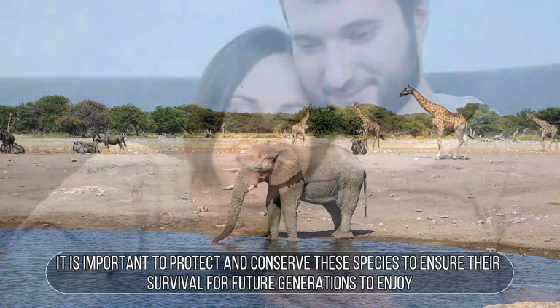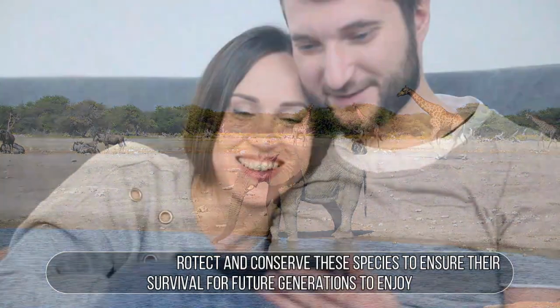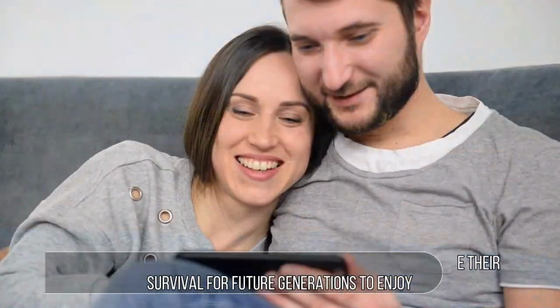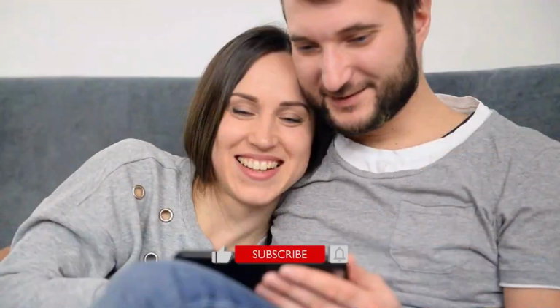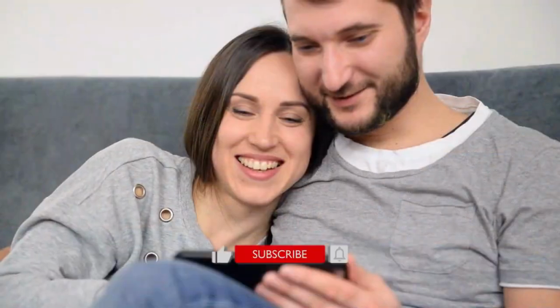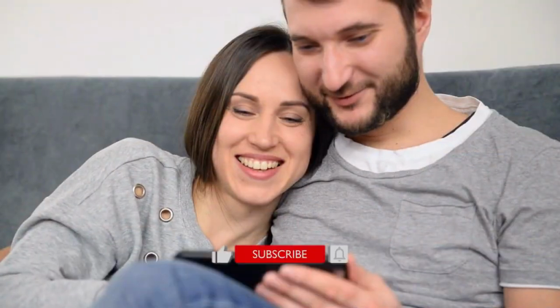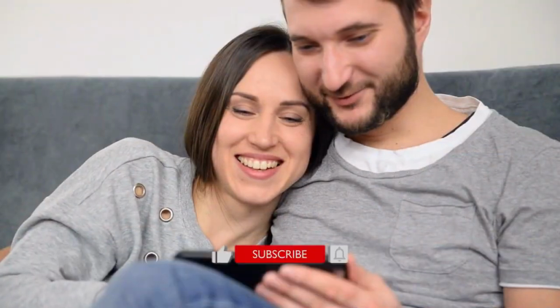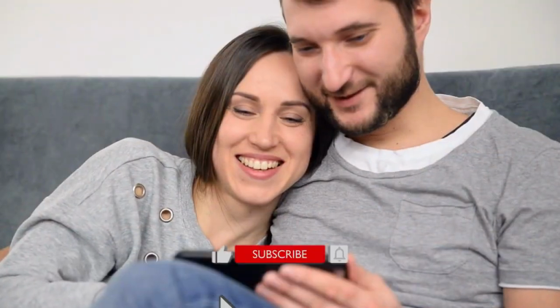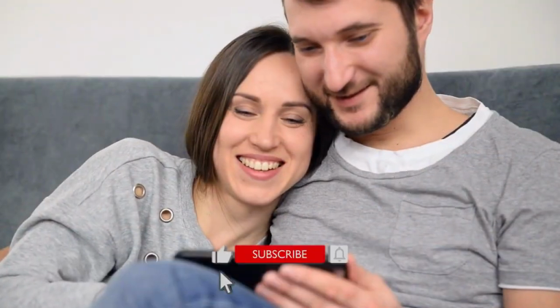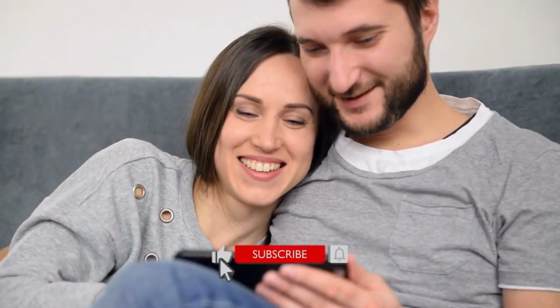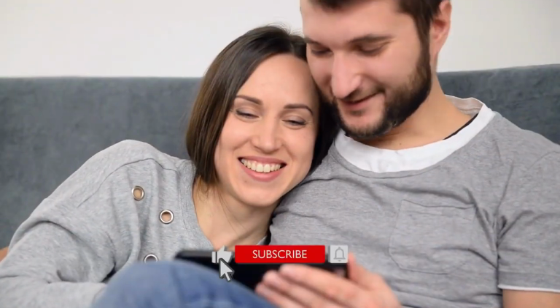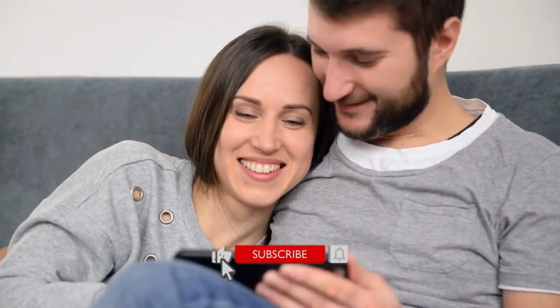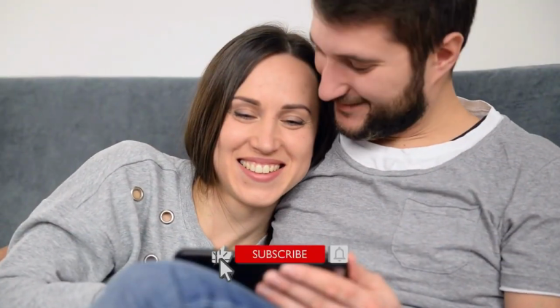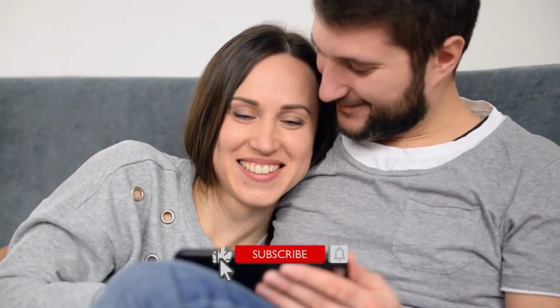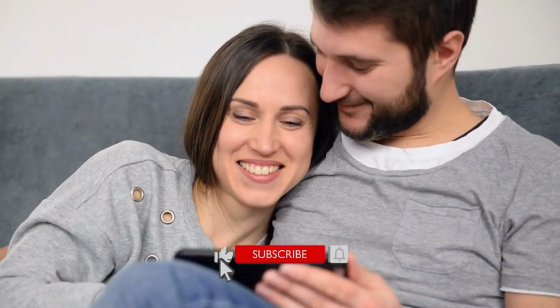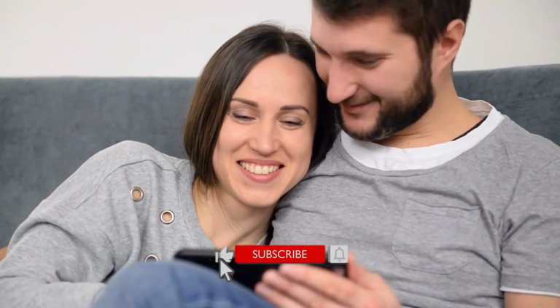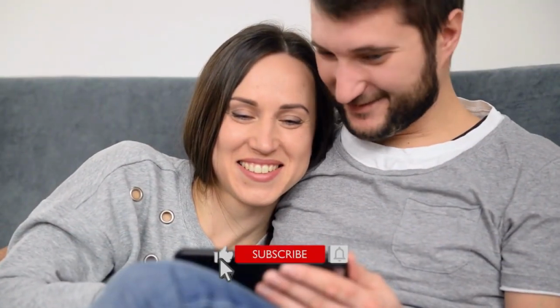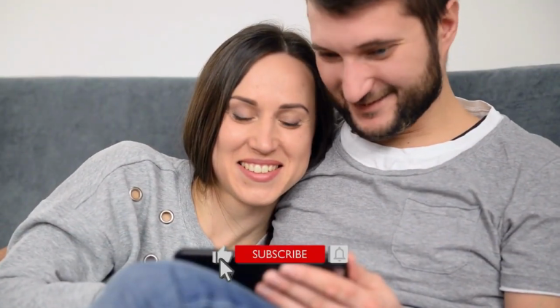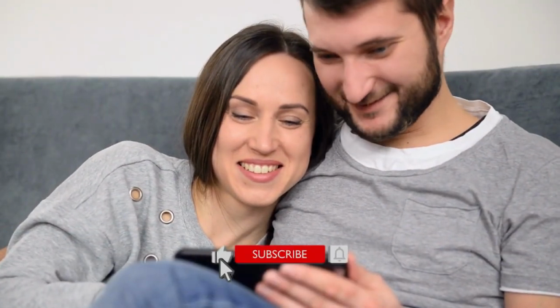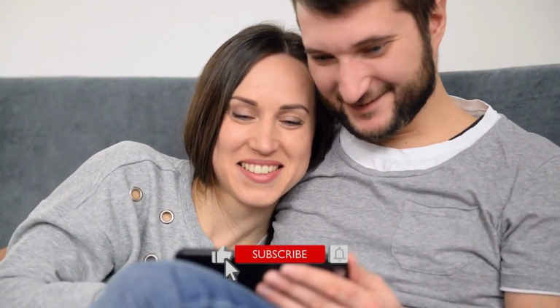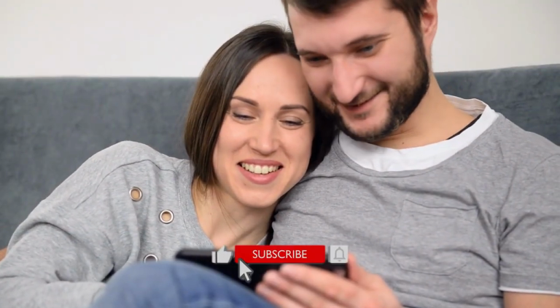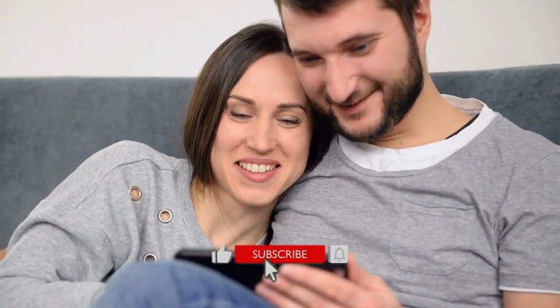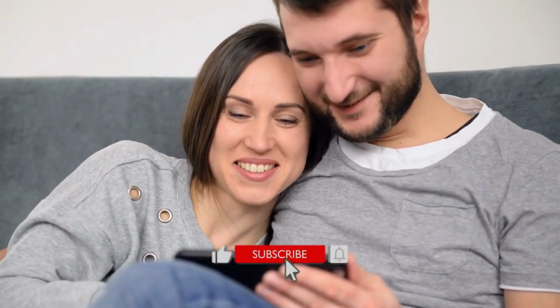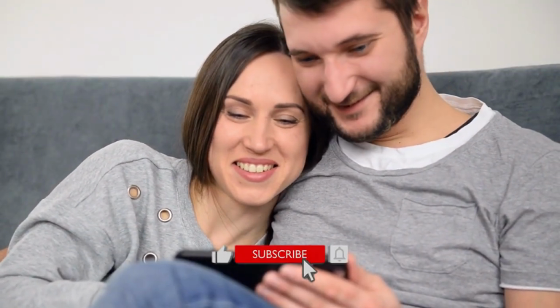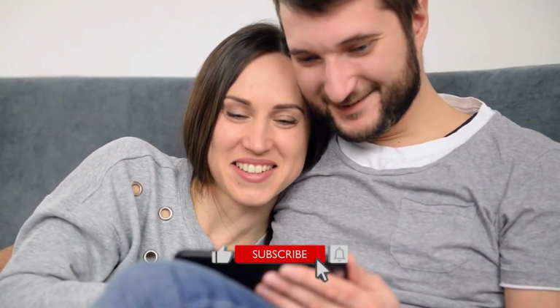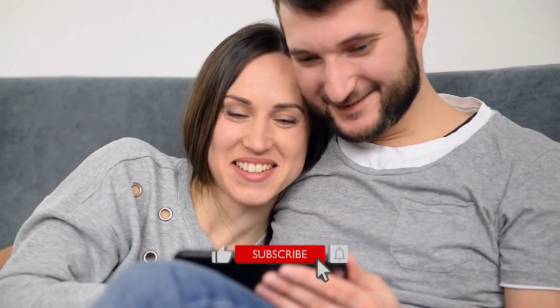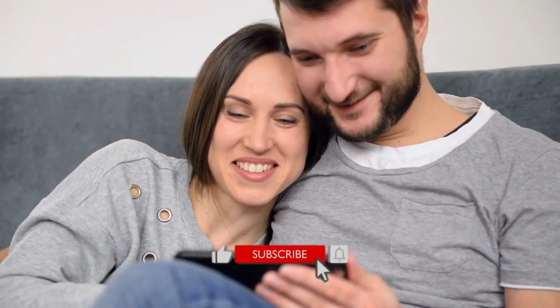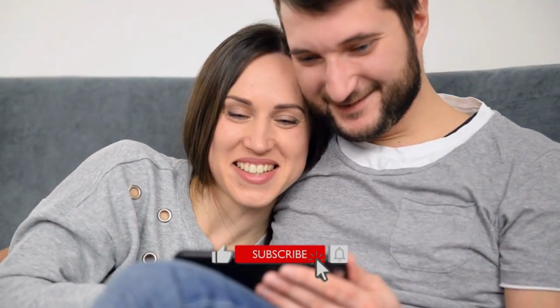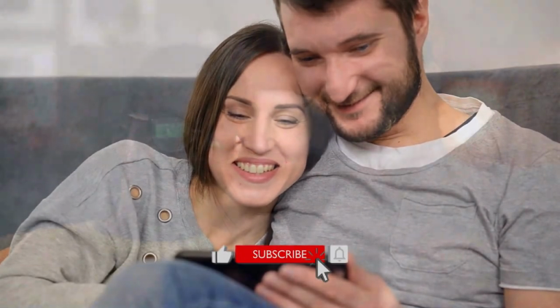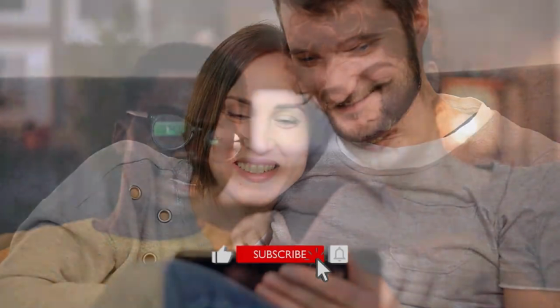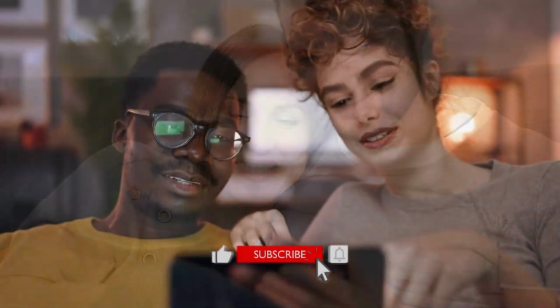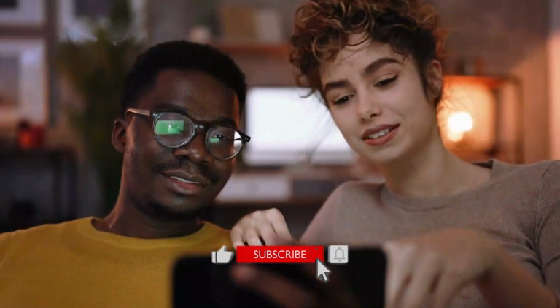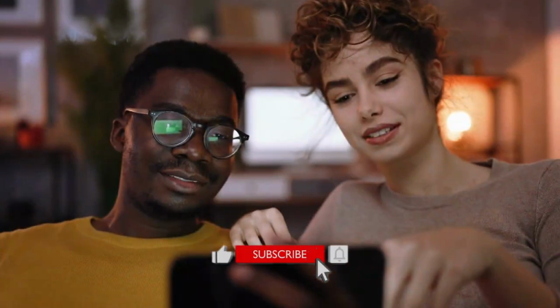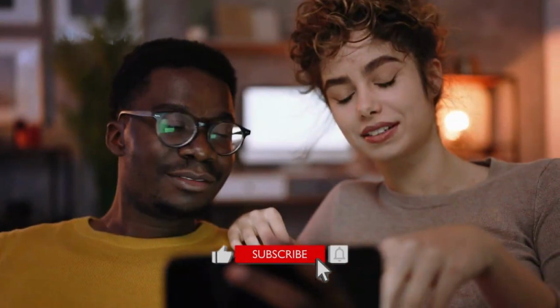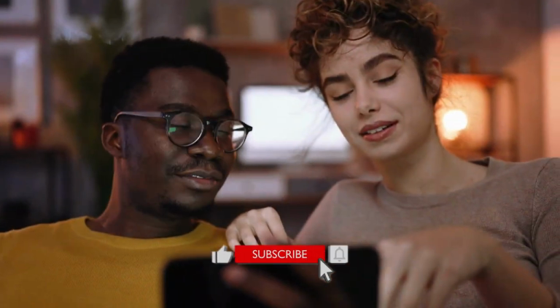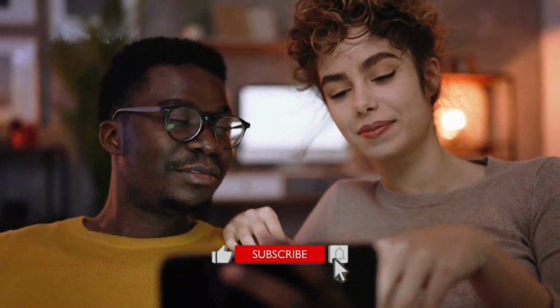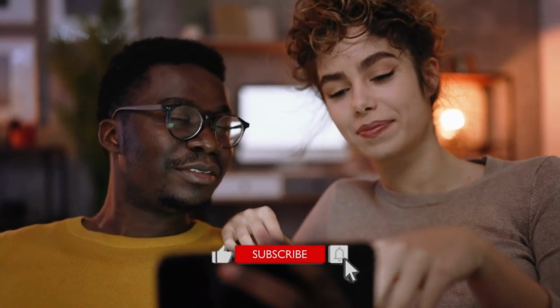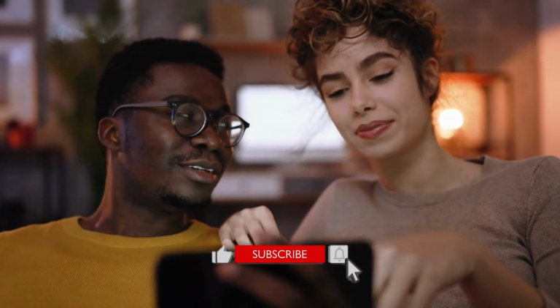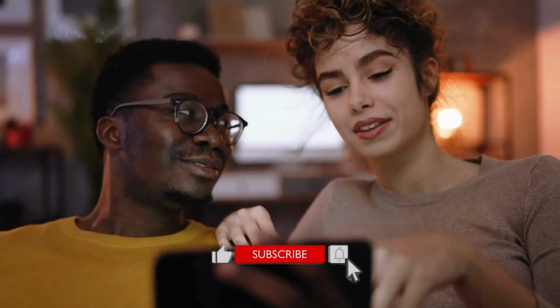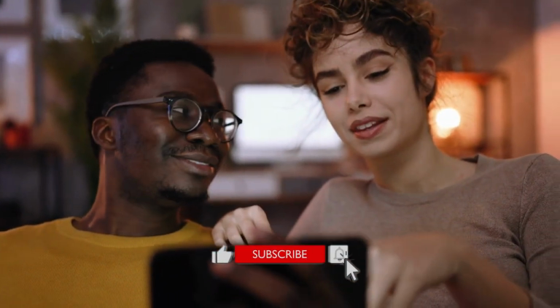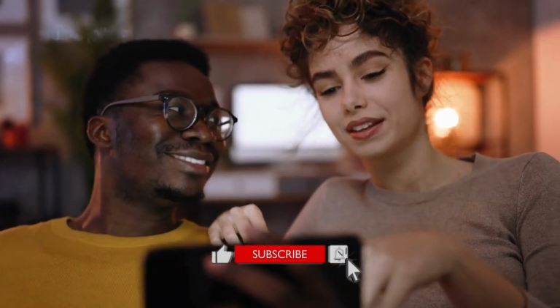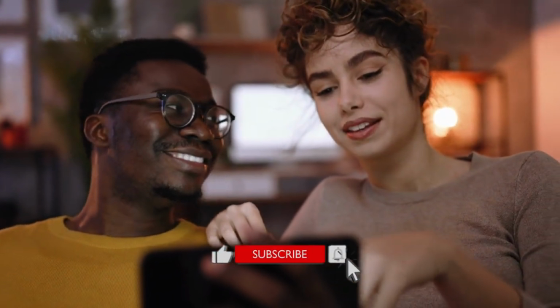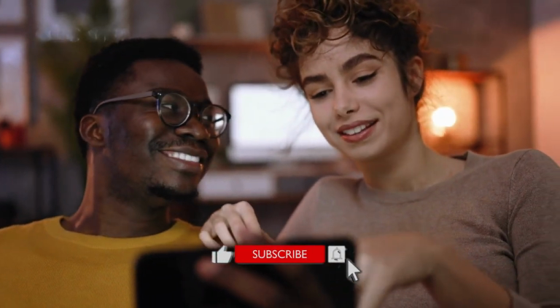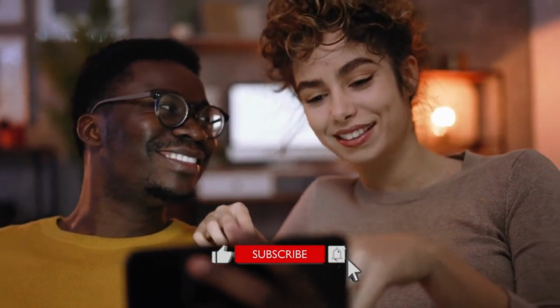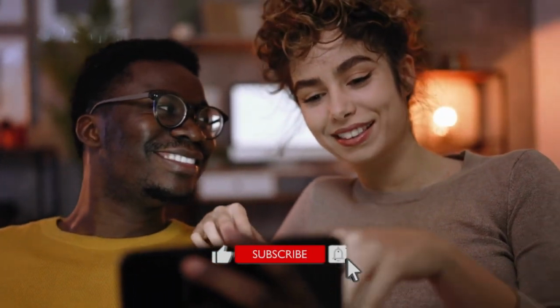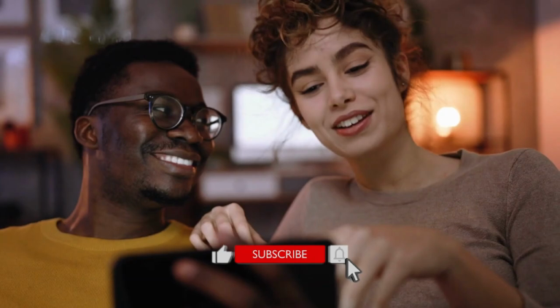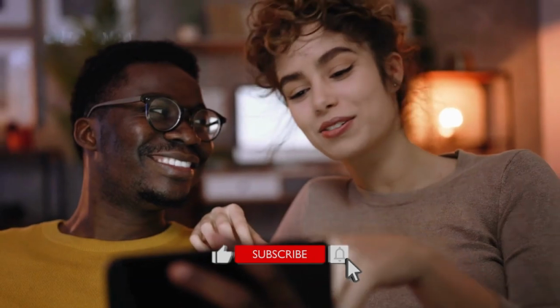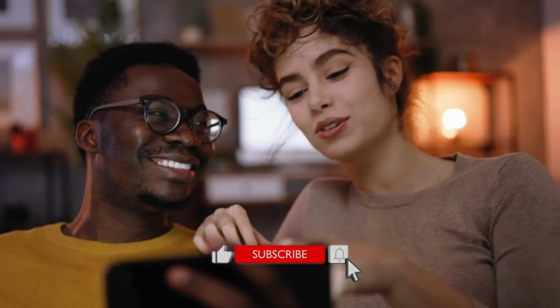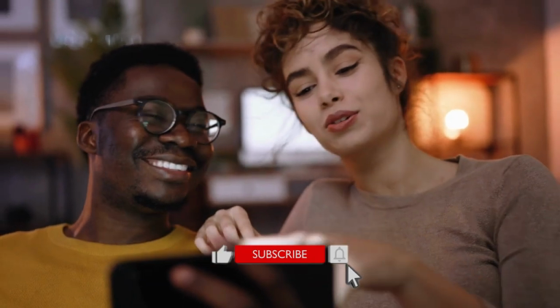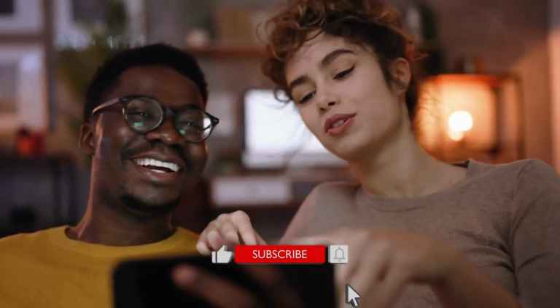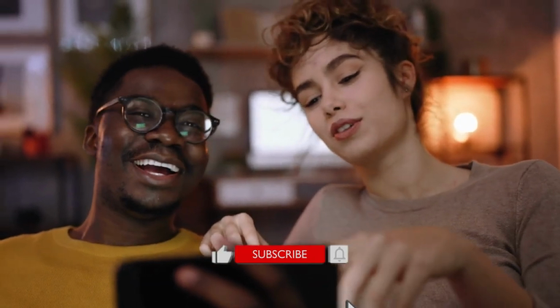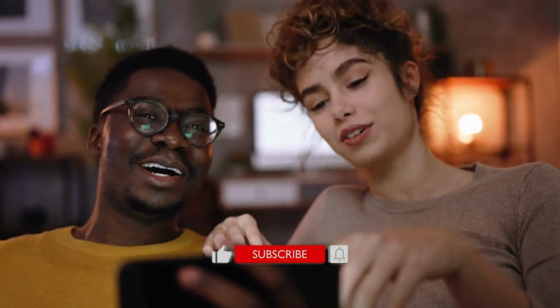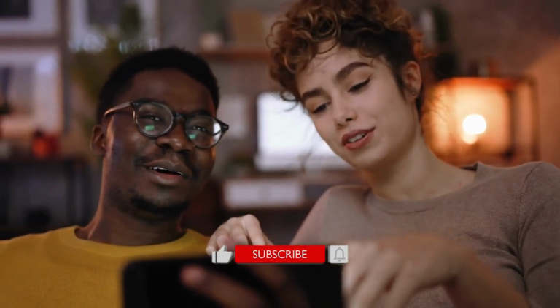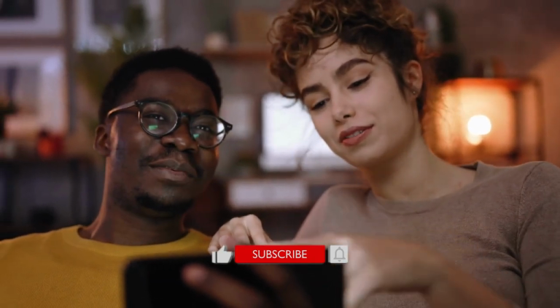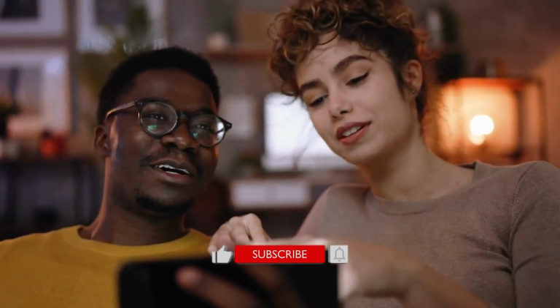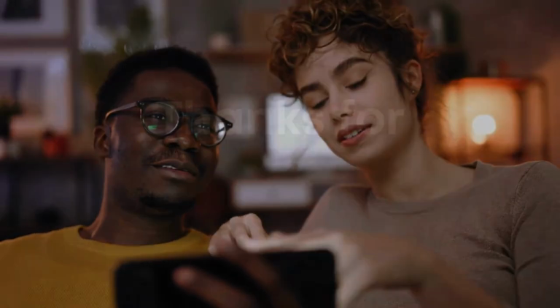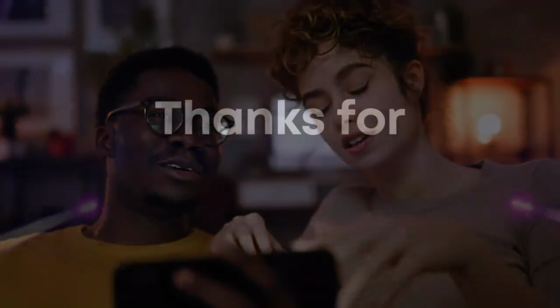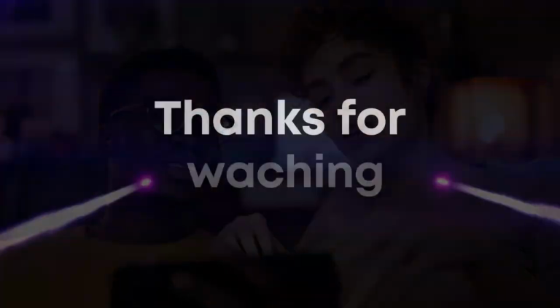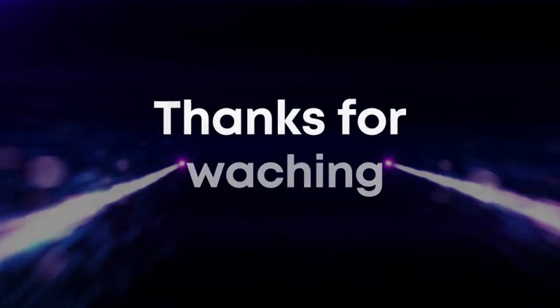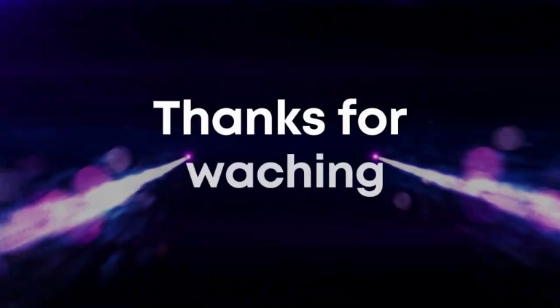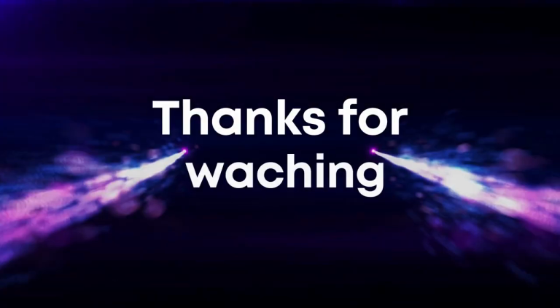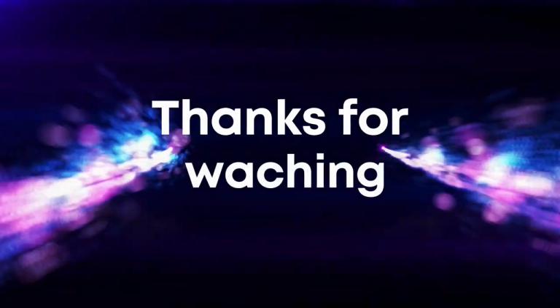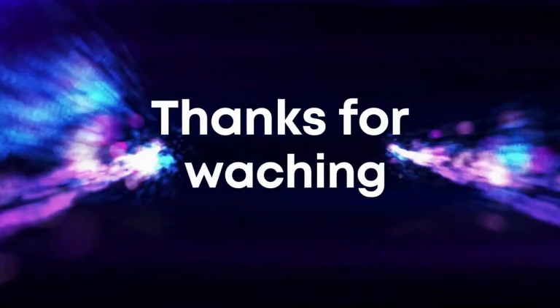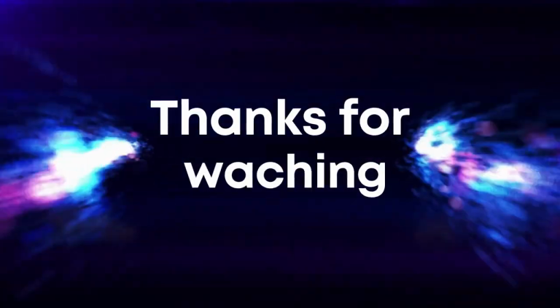If you enjoyed our video, please don't forget to like and subscribe to our channel for future updates. Thanks for watching.